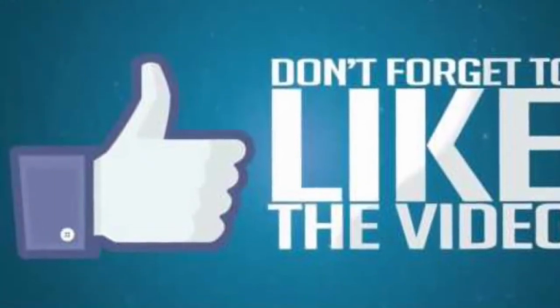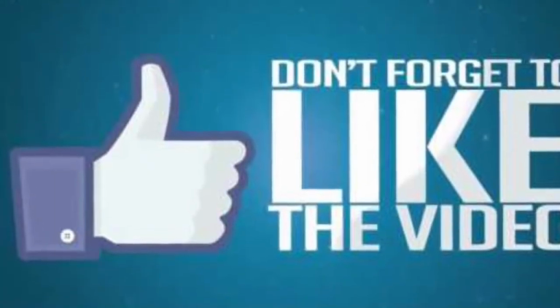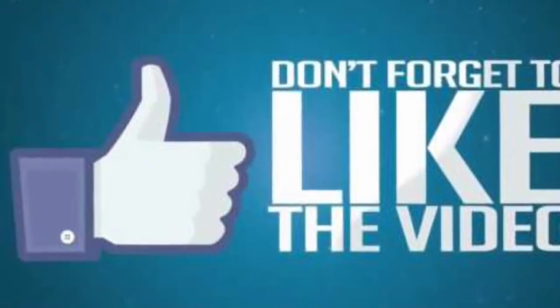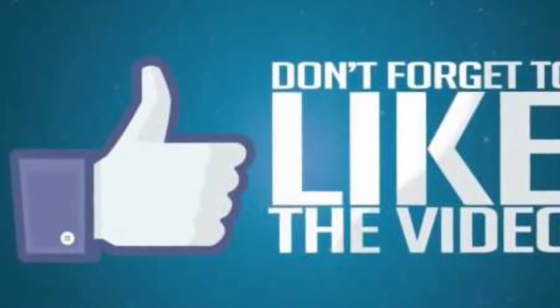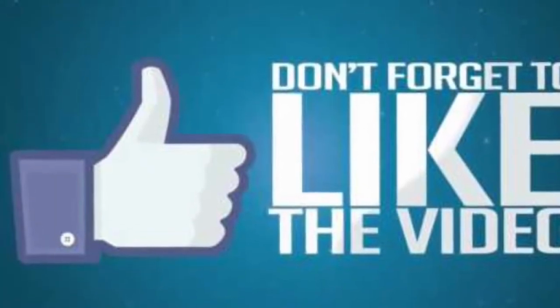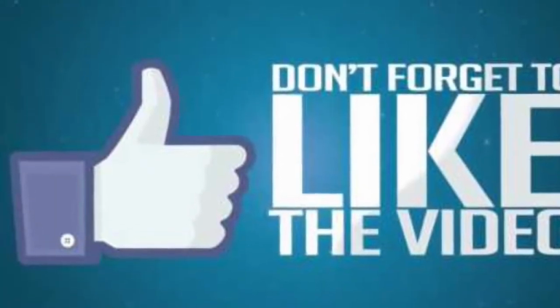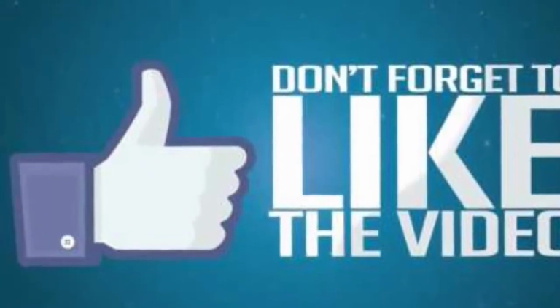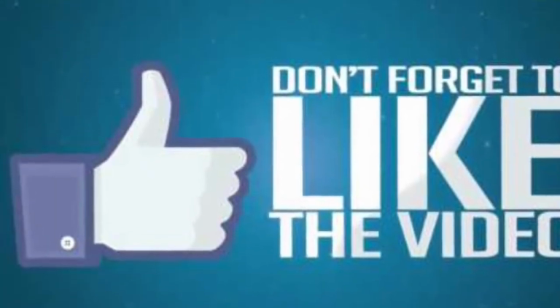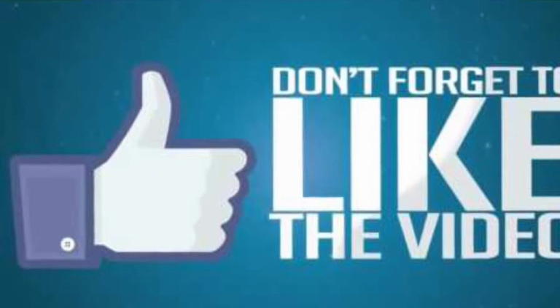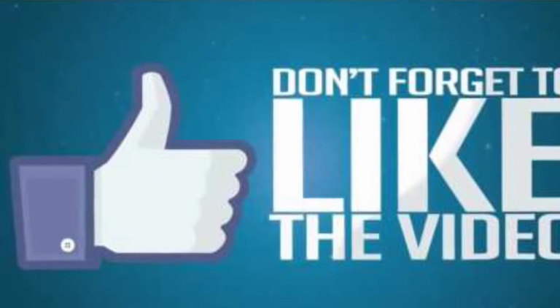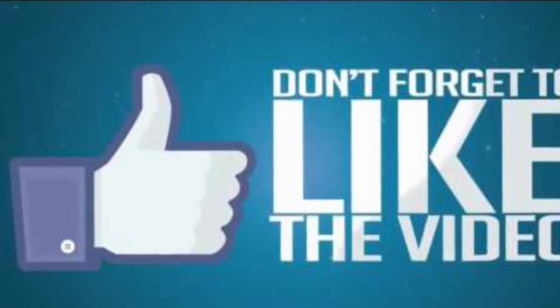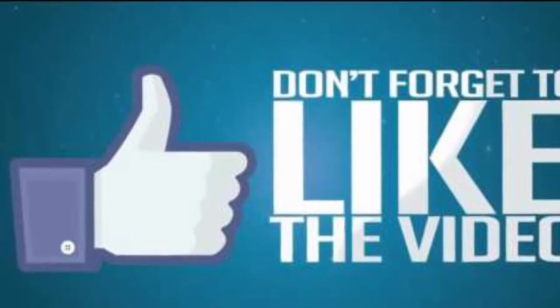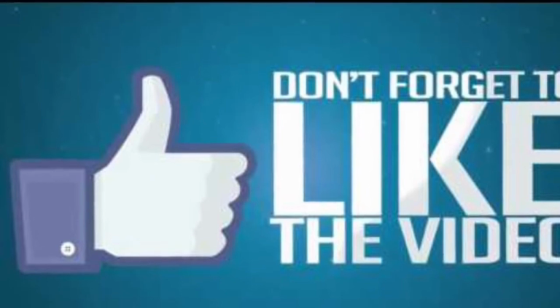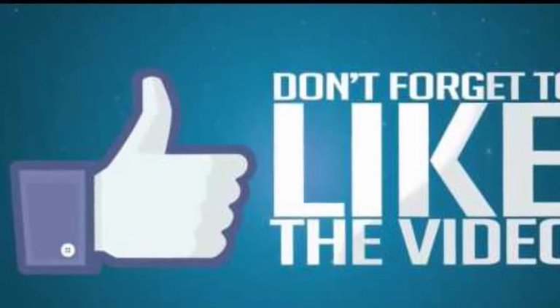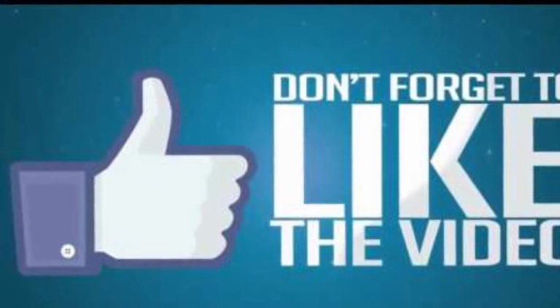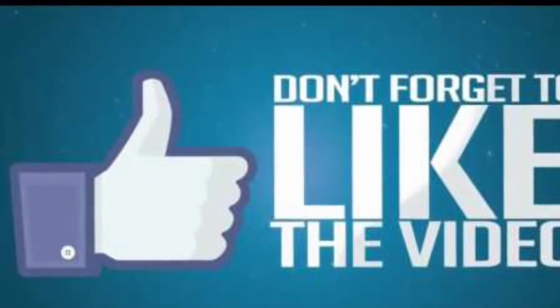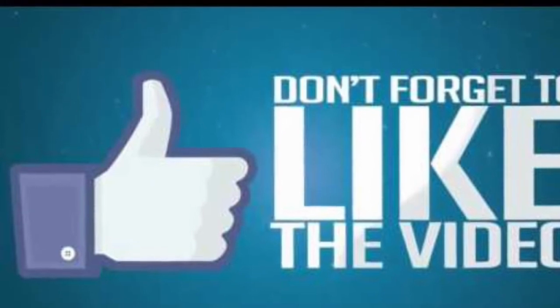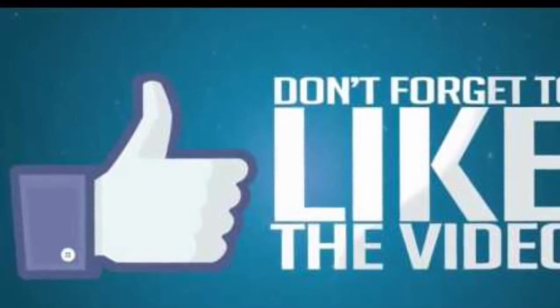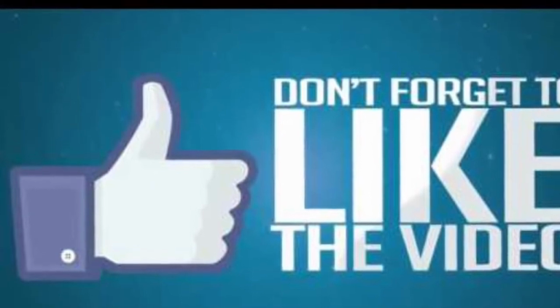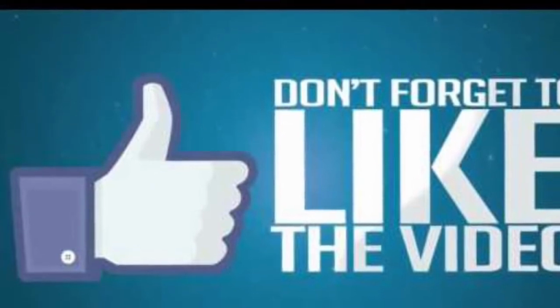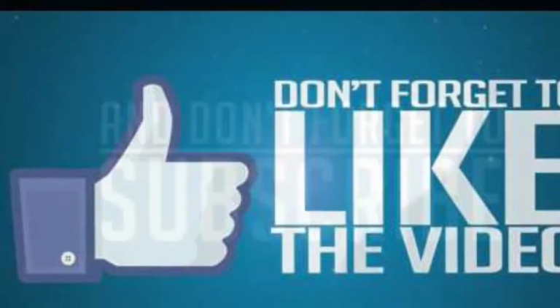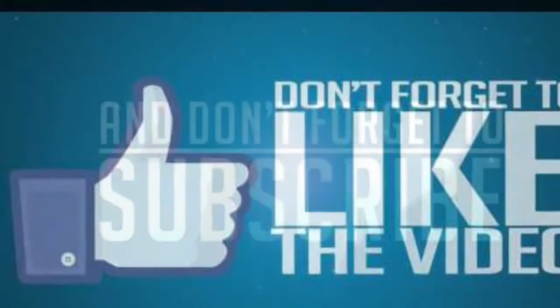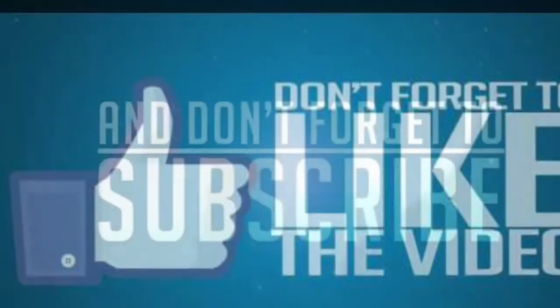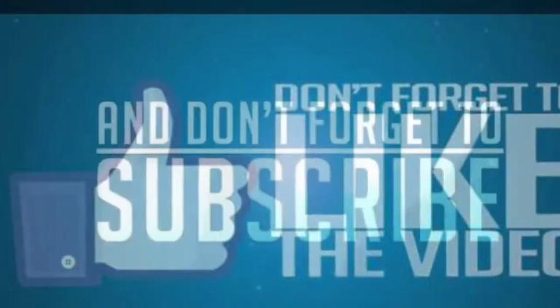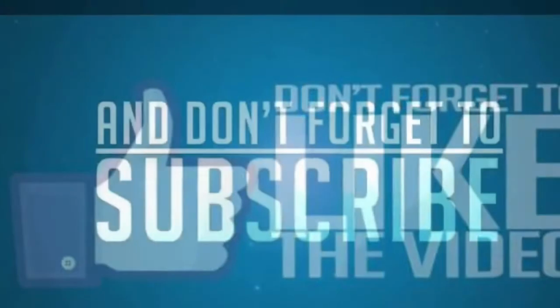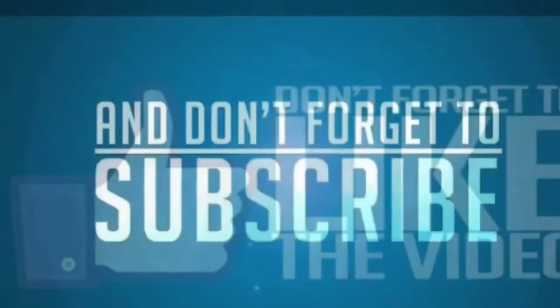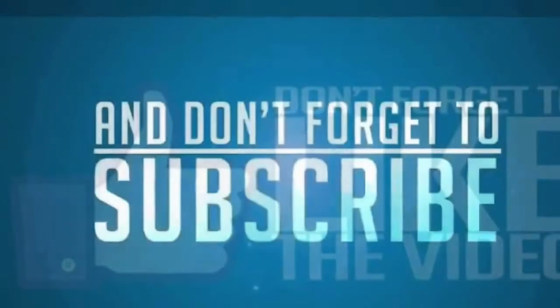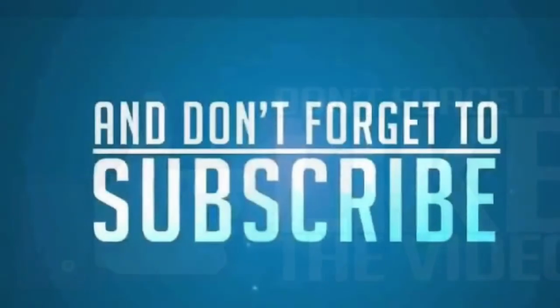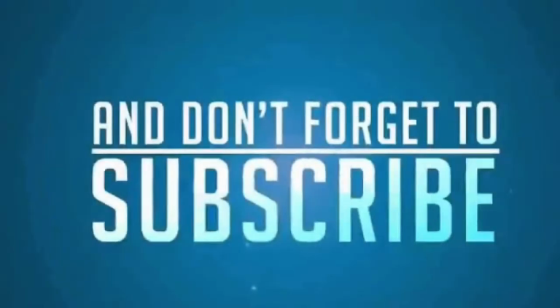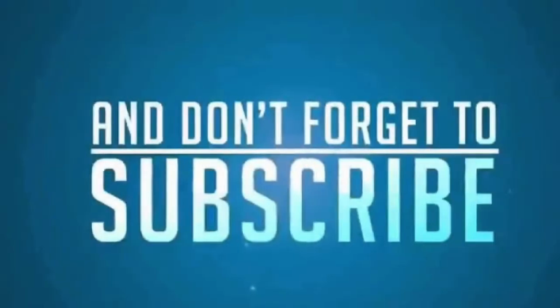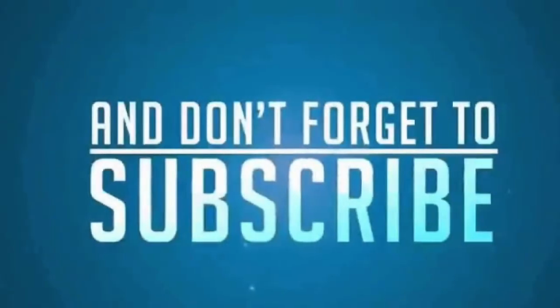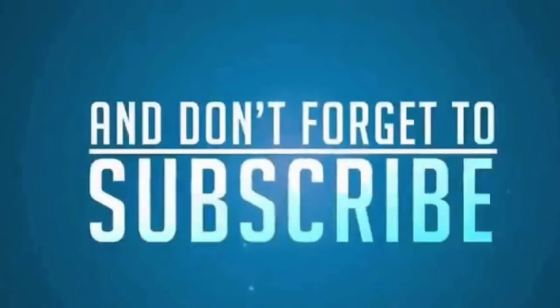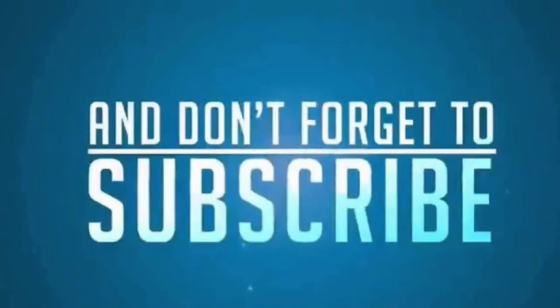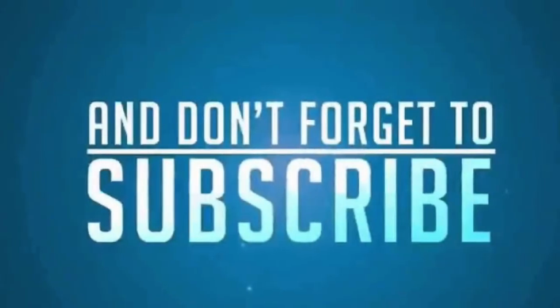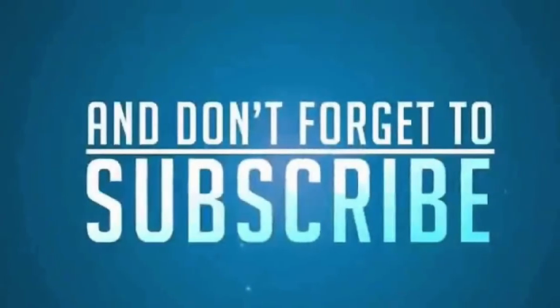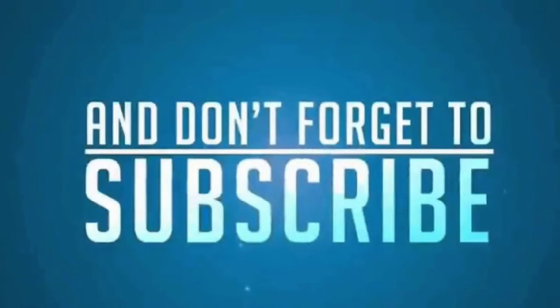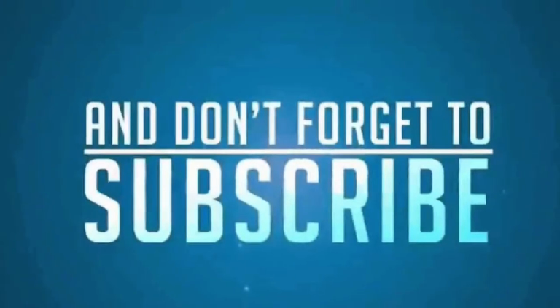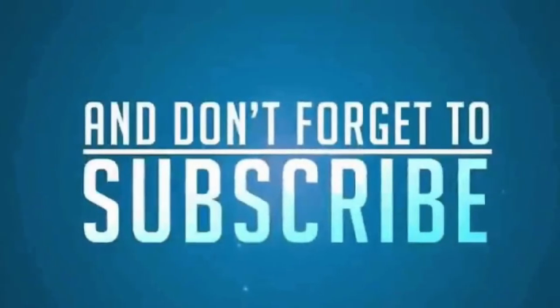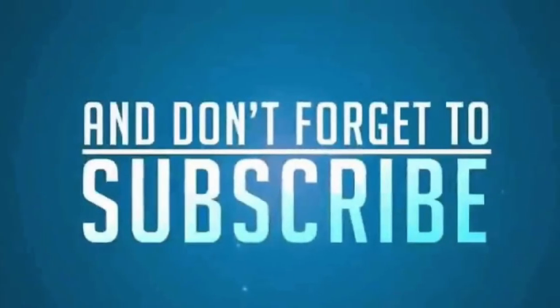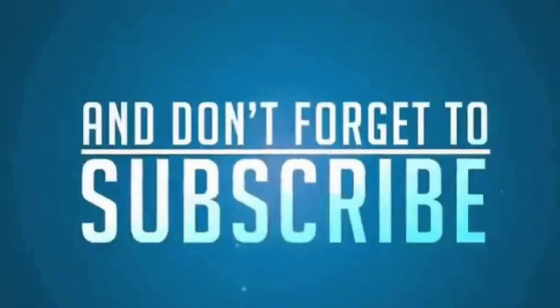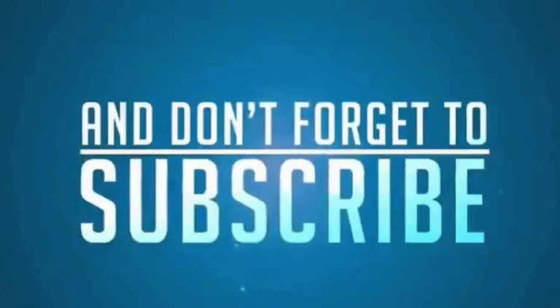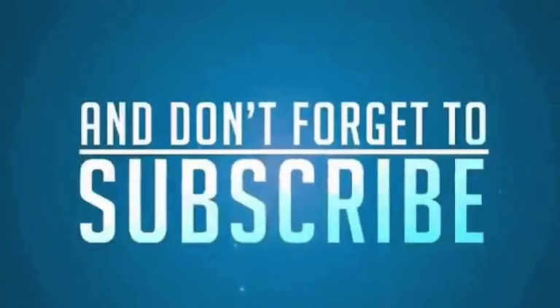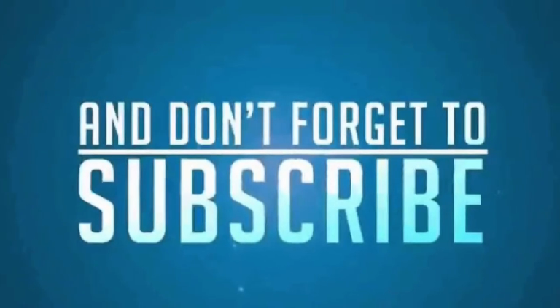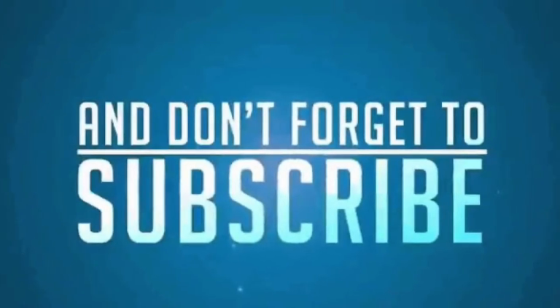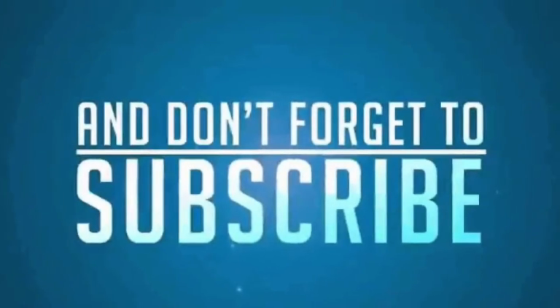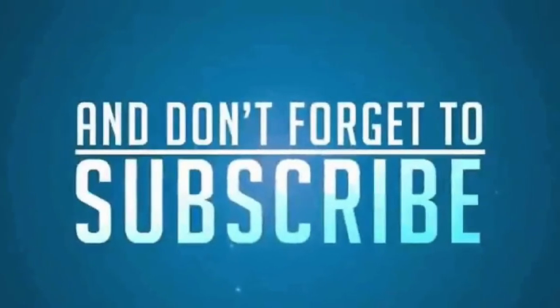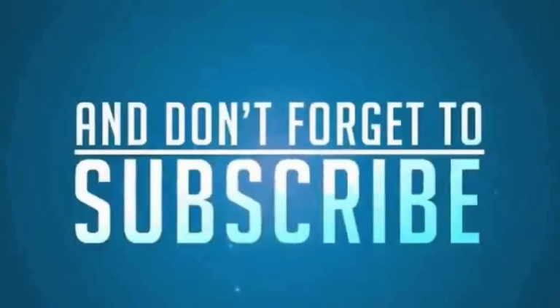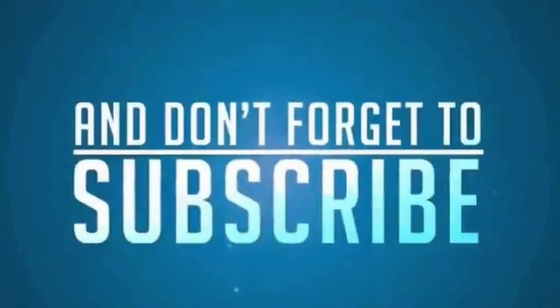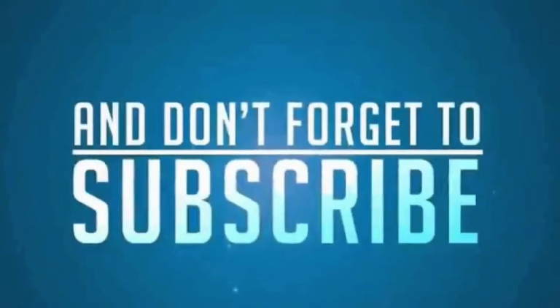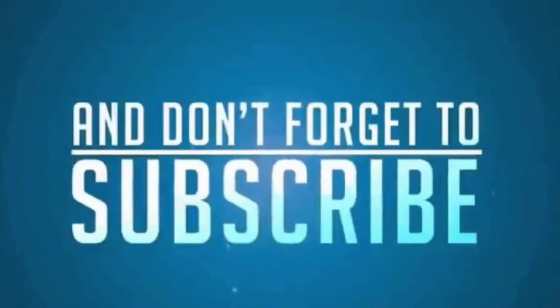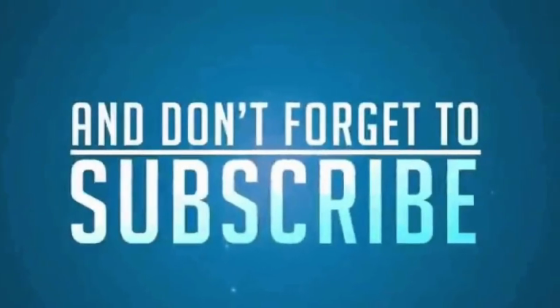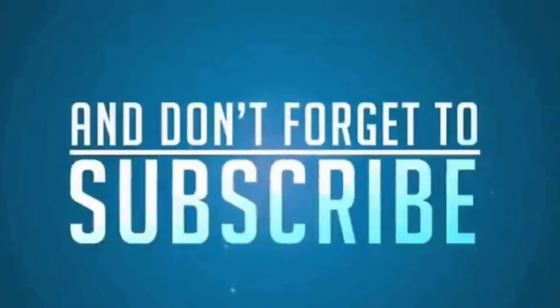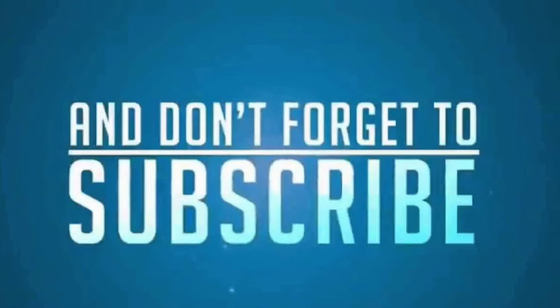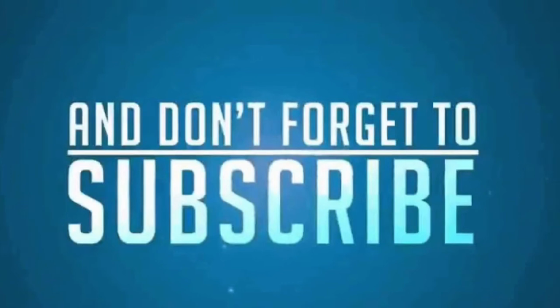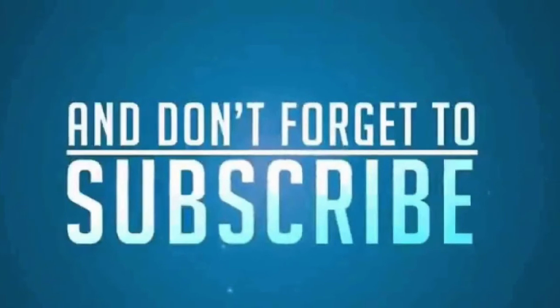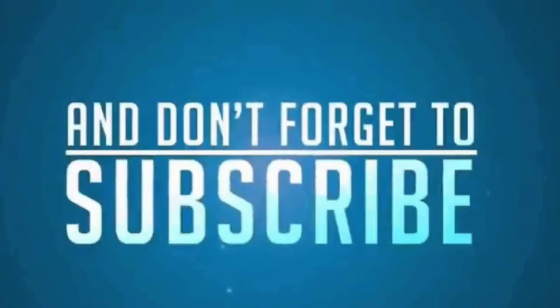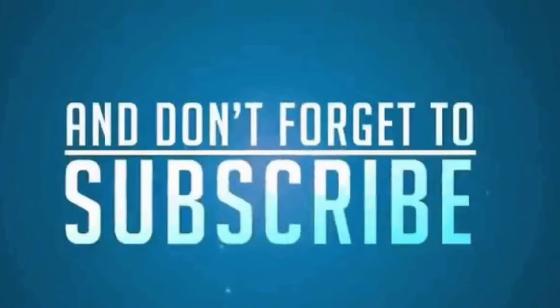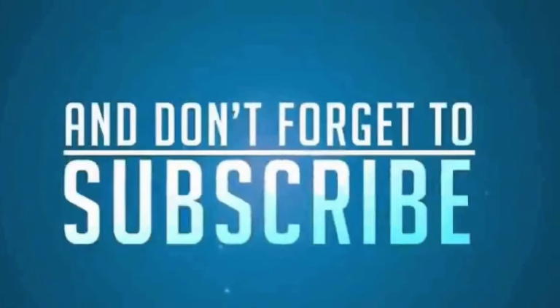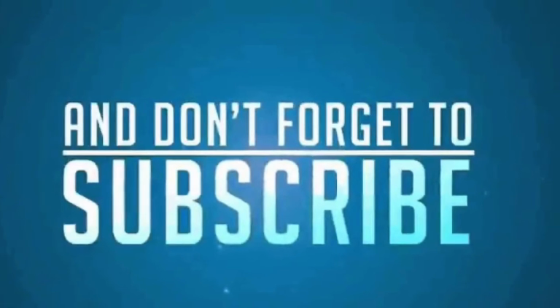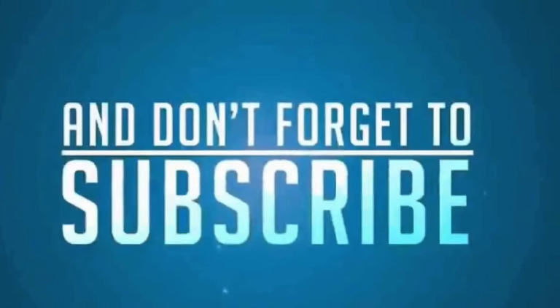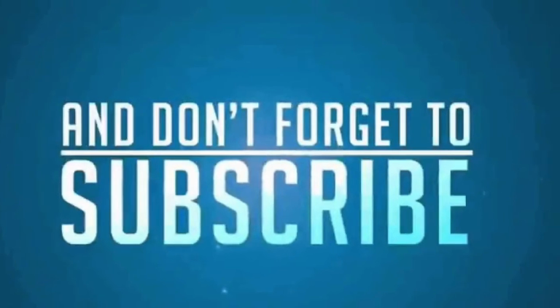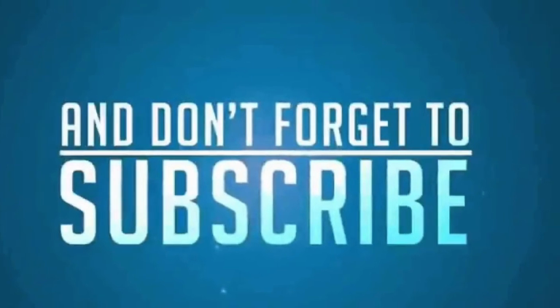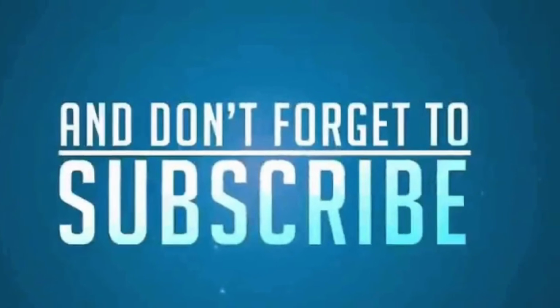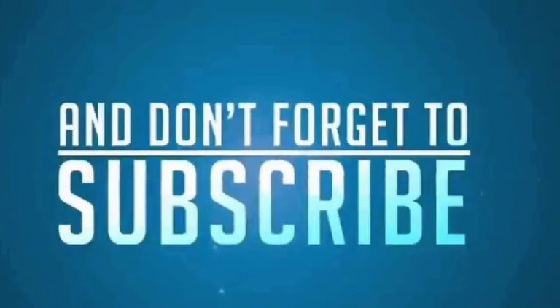Don't forget to like and share my videos, and come back to share your results with us. Remember to subscribe to stay updated. Take care, bye bye!